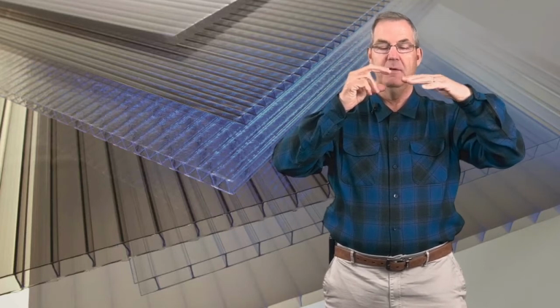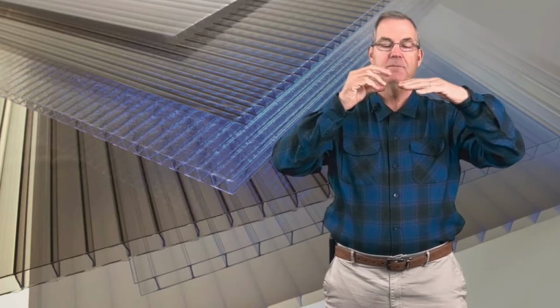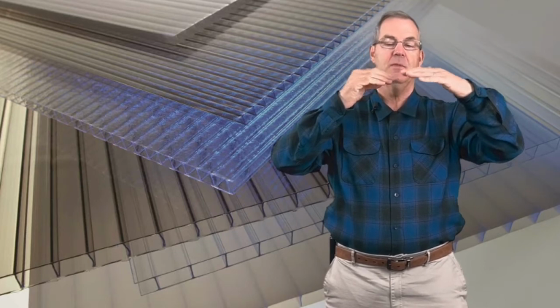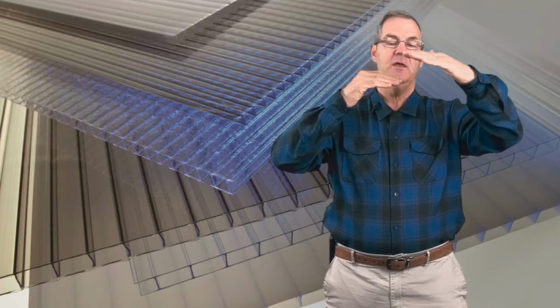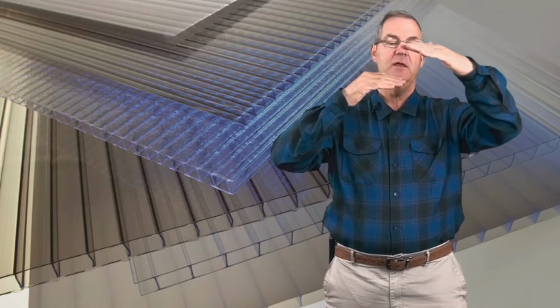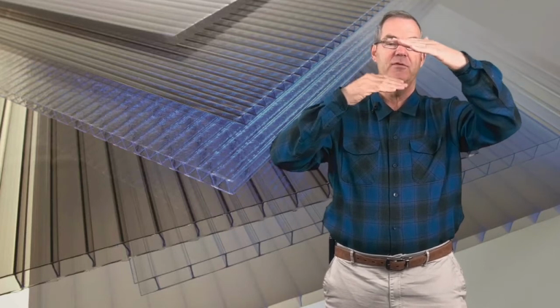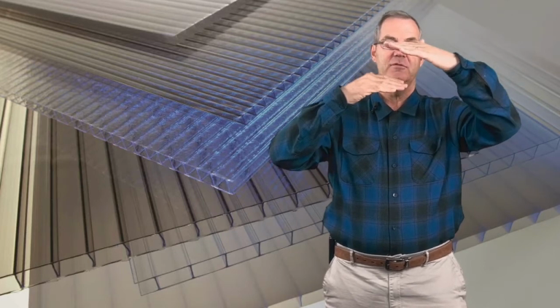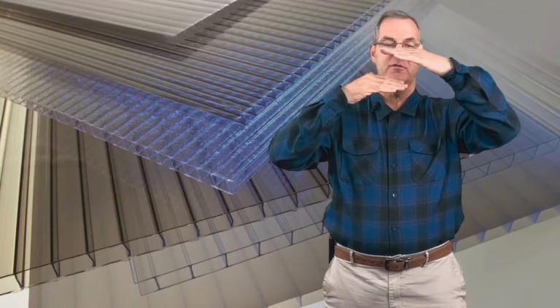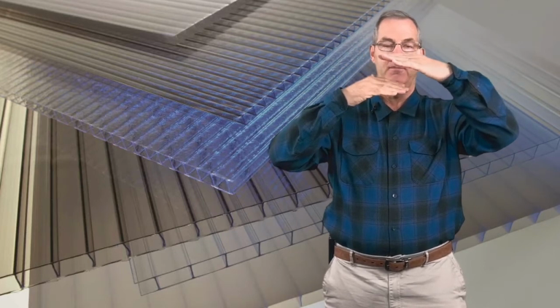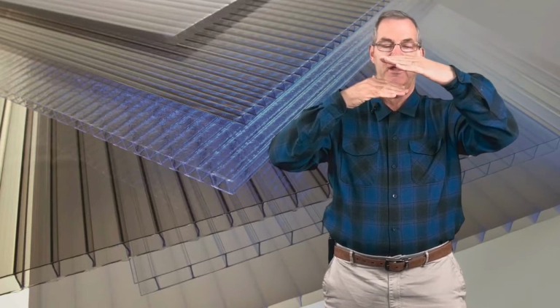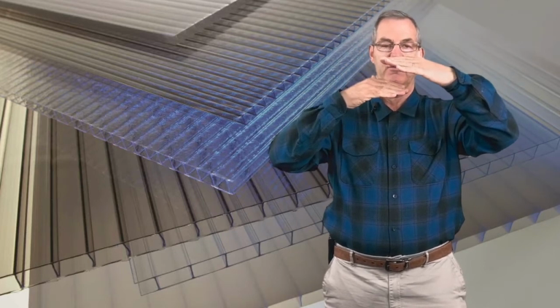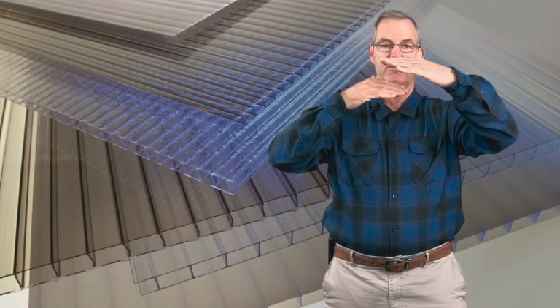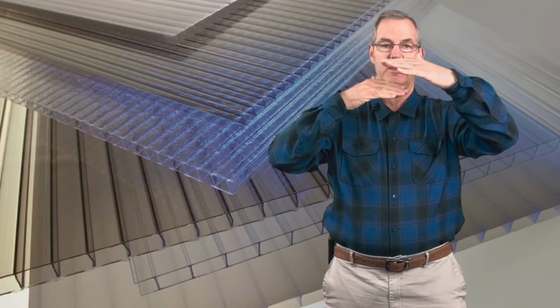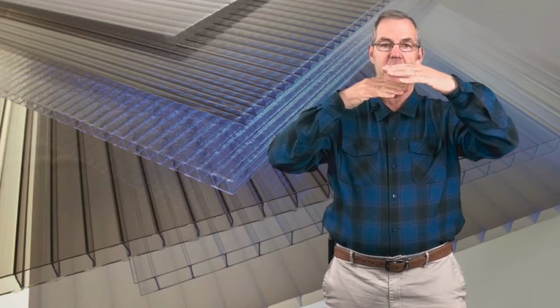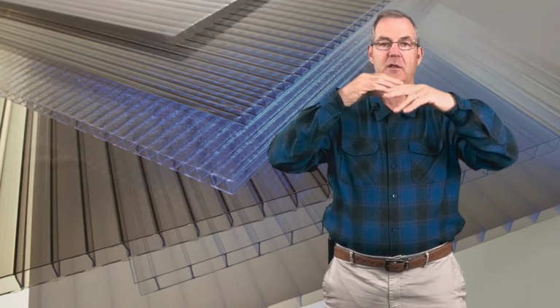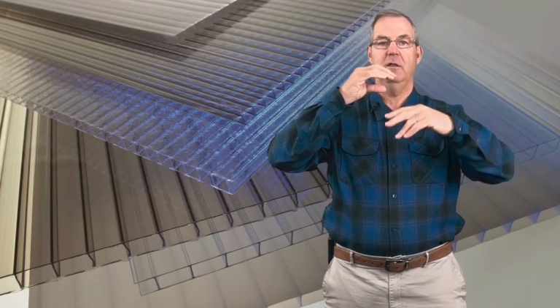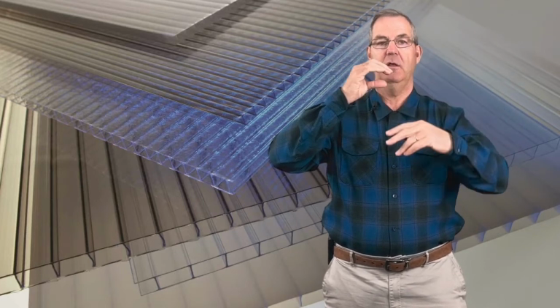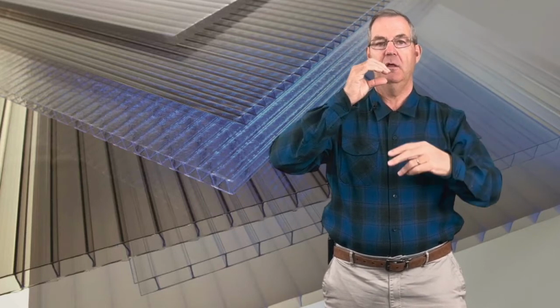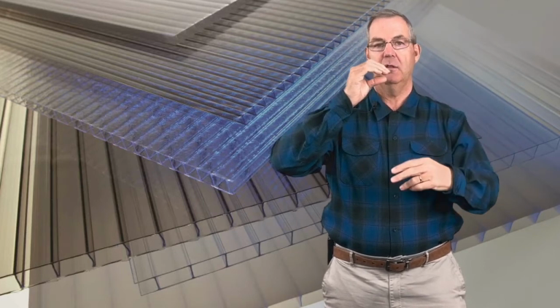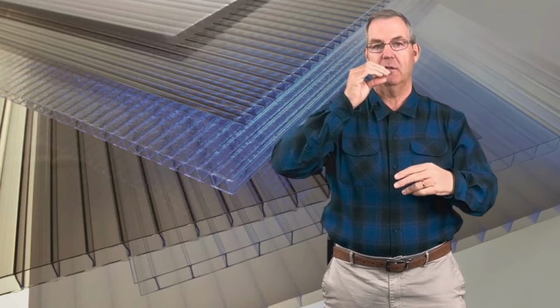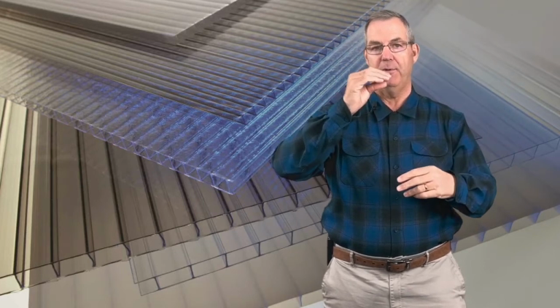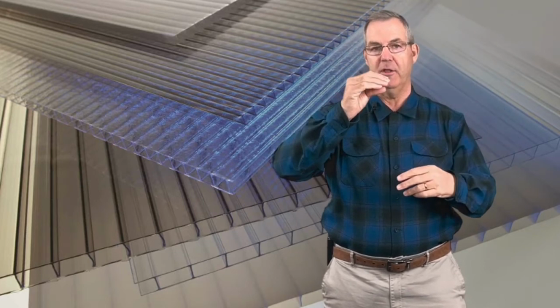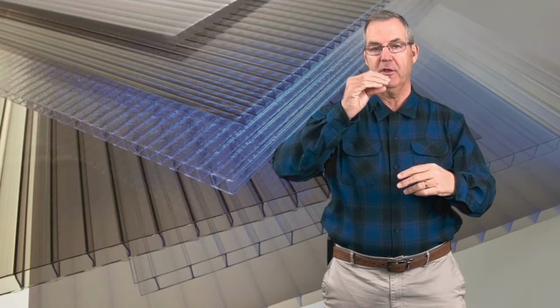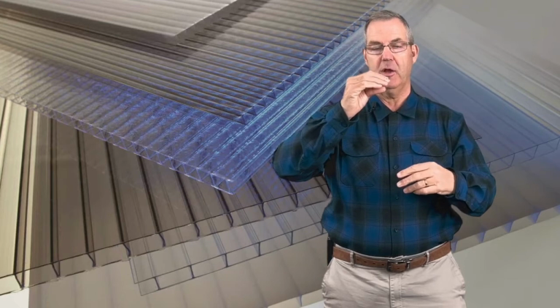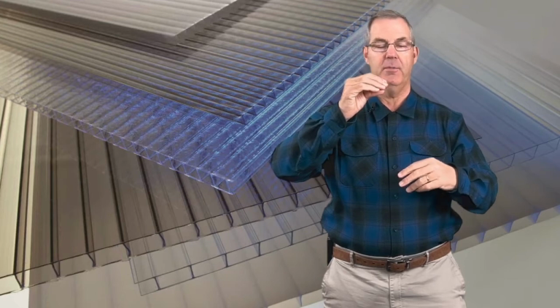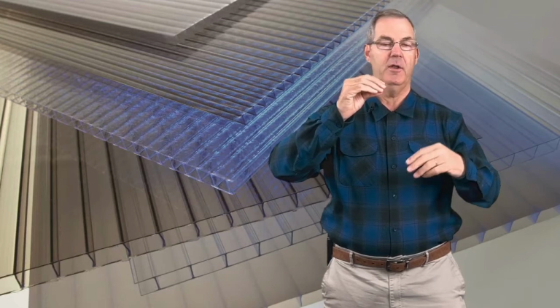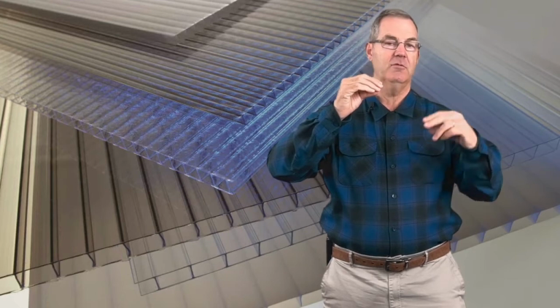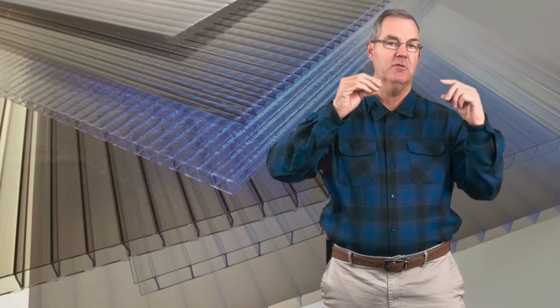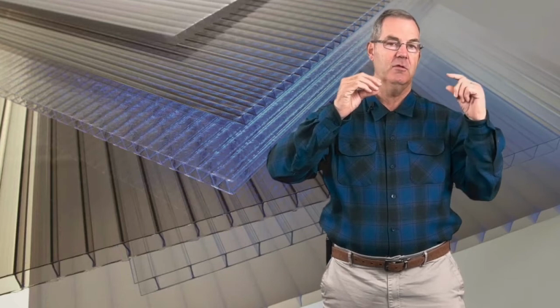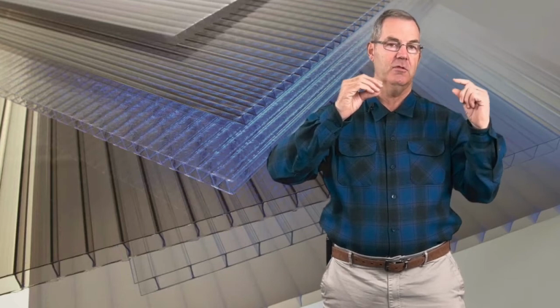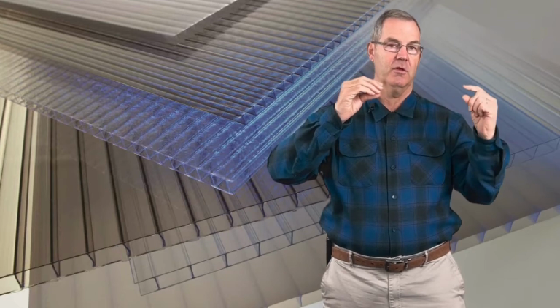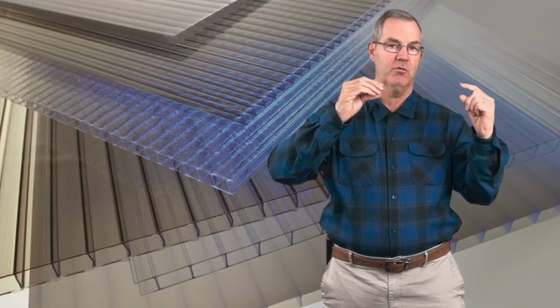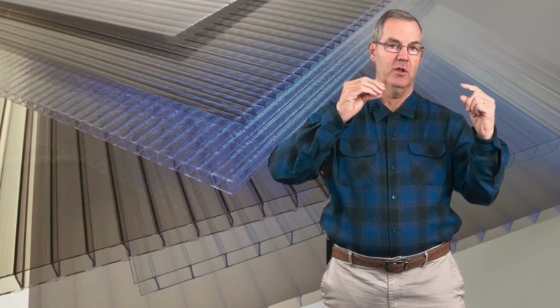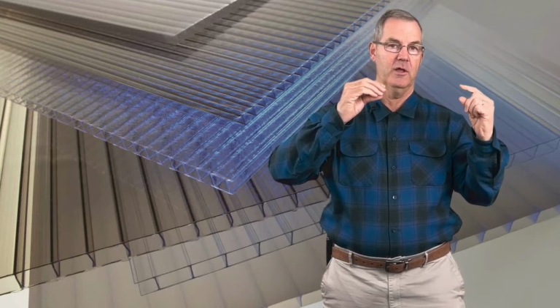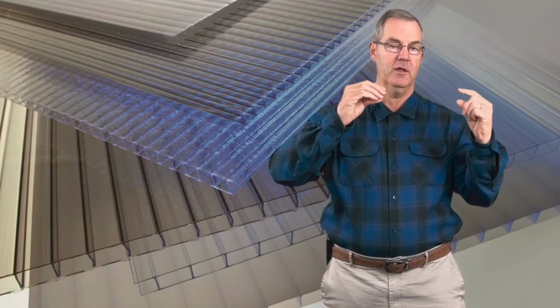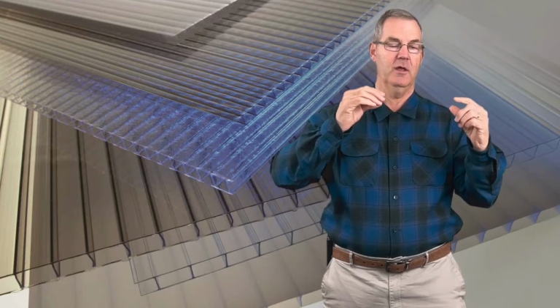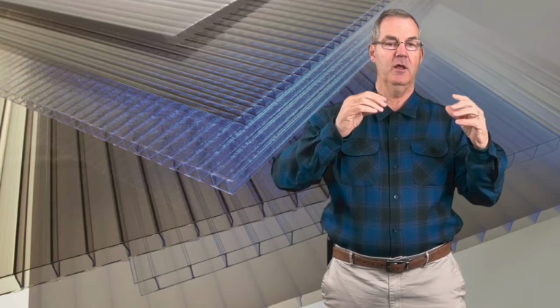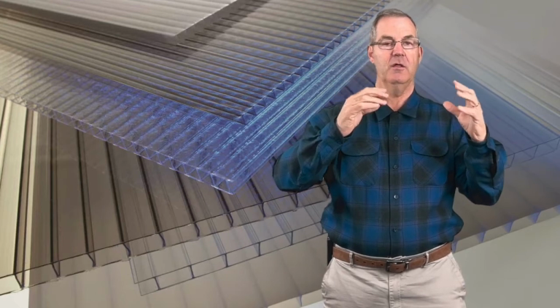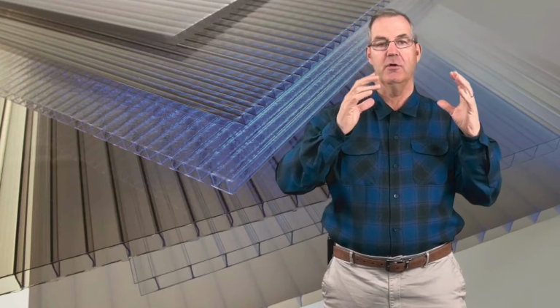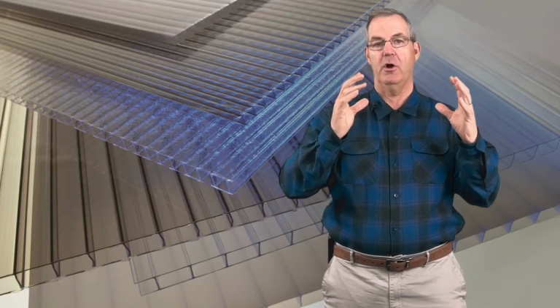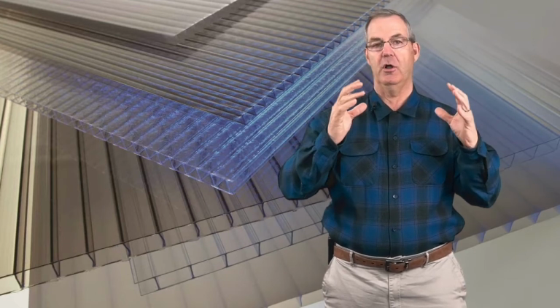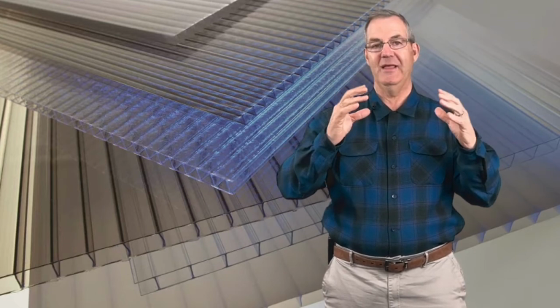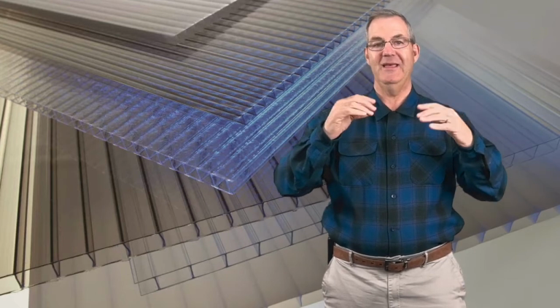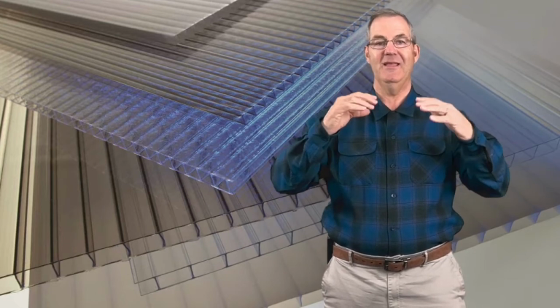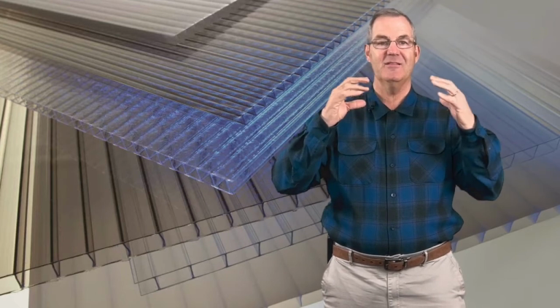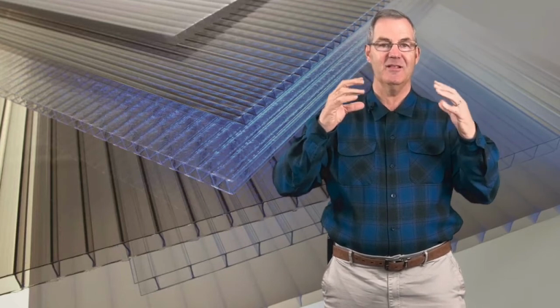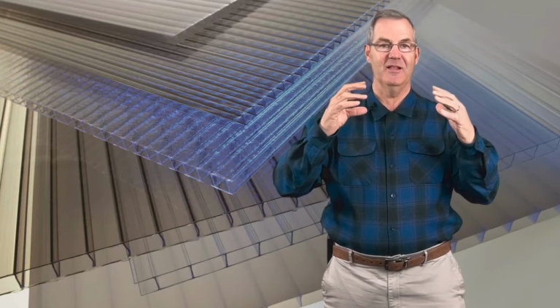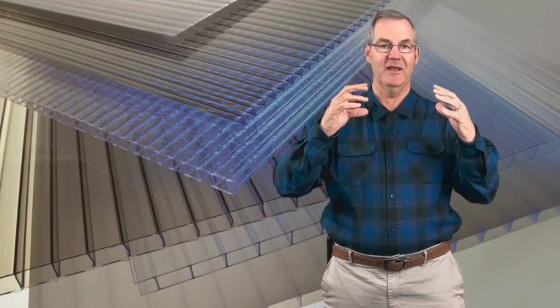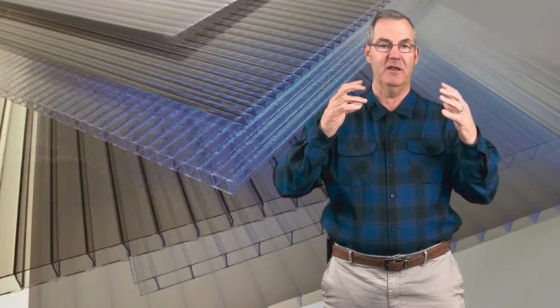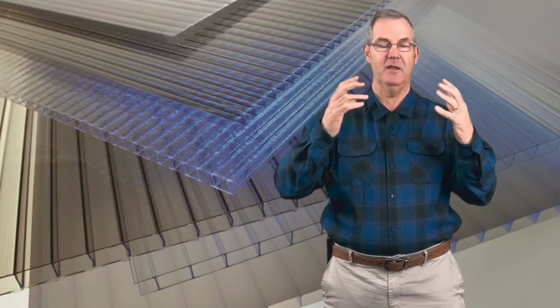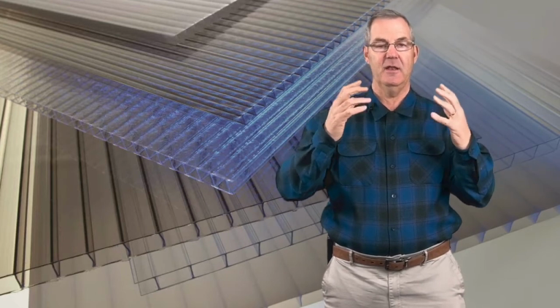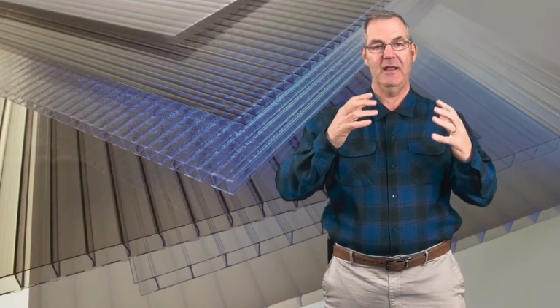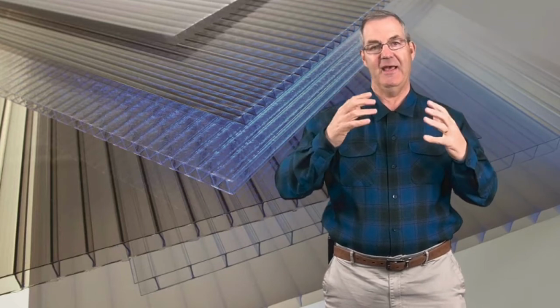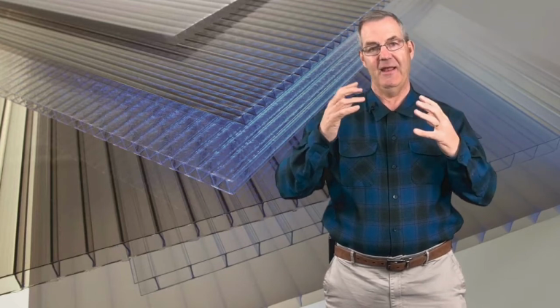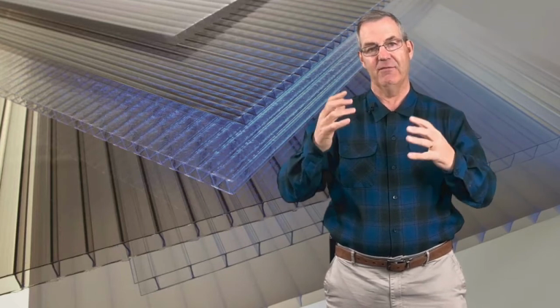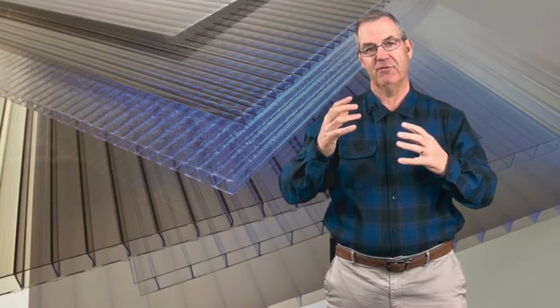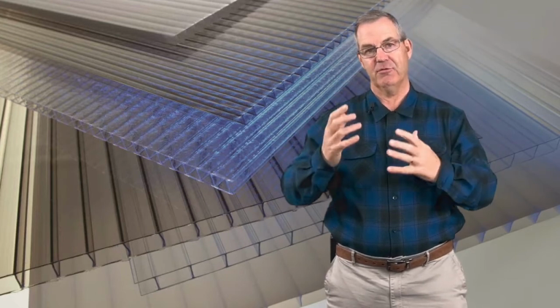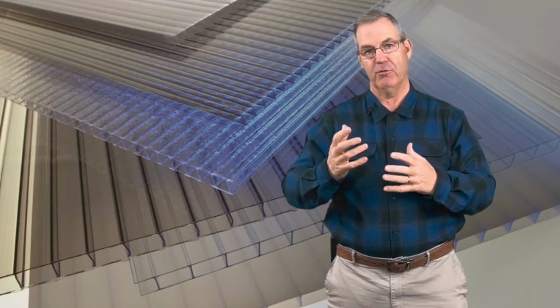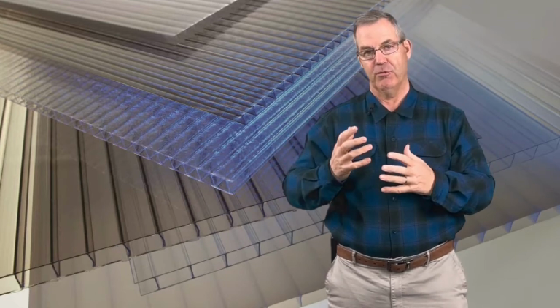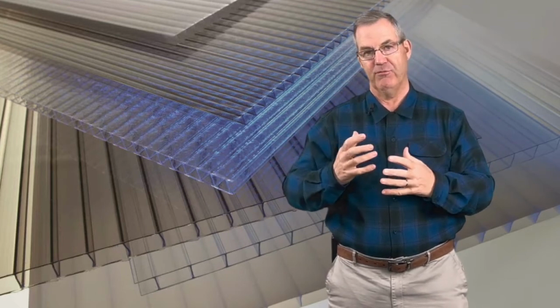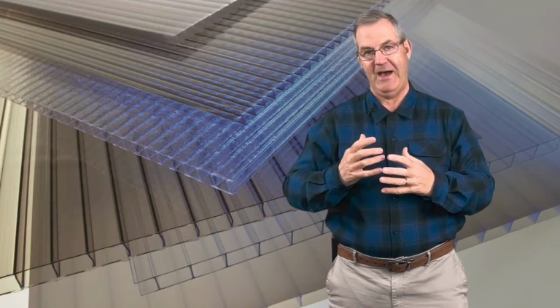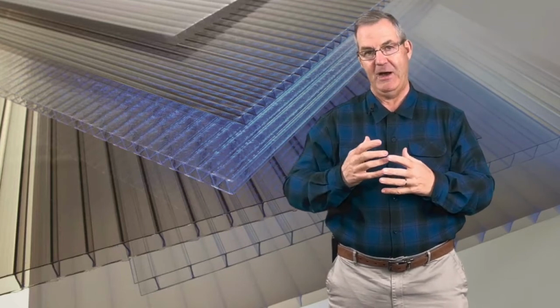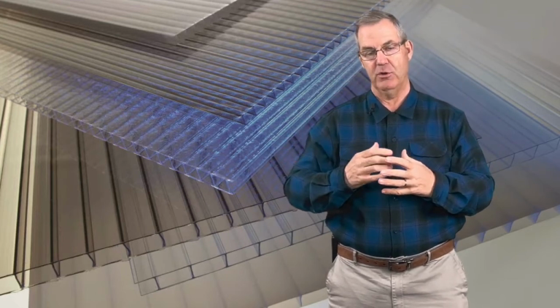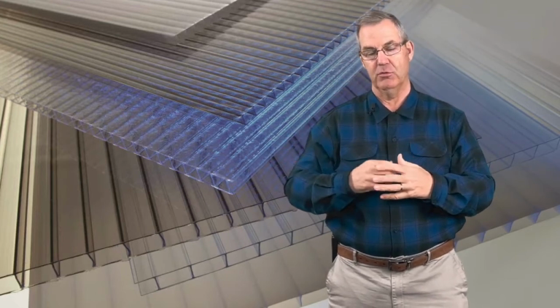Whether it's the metal skin, the polycarbonates, or the acrylic, they're all insulated and have certain values.